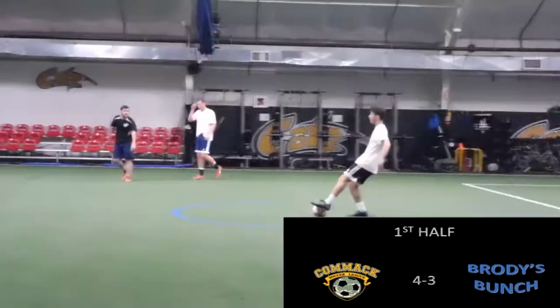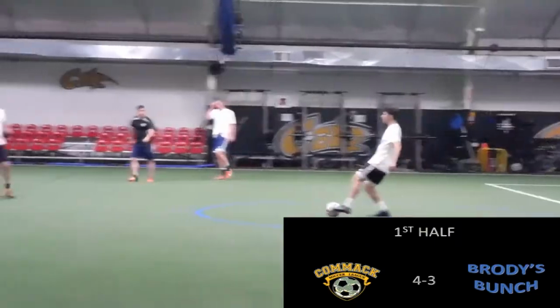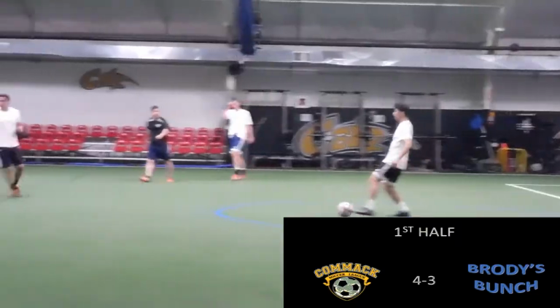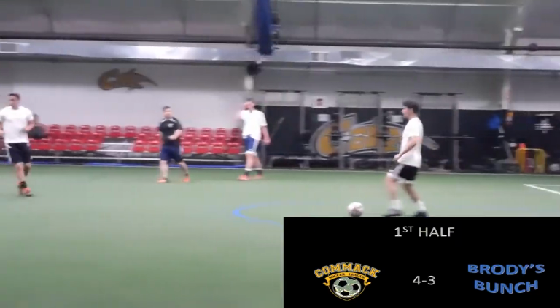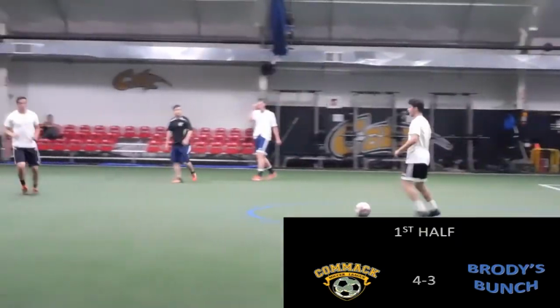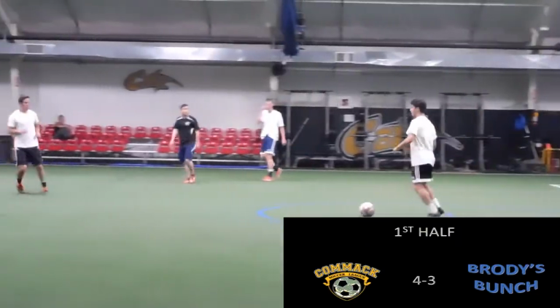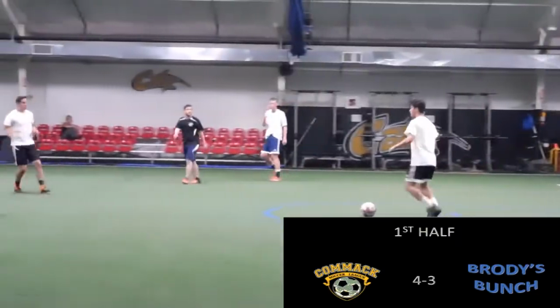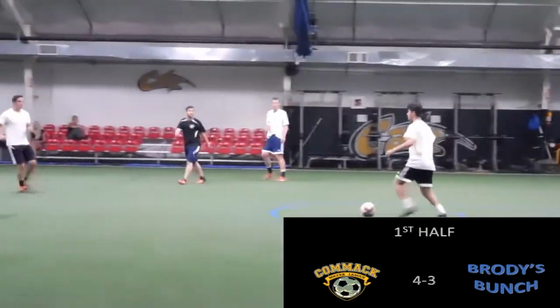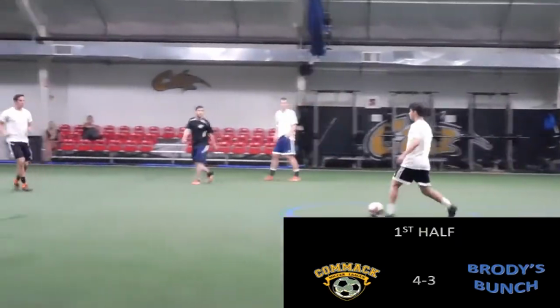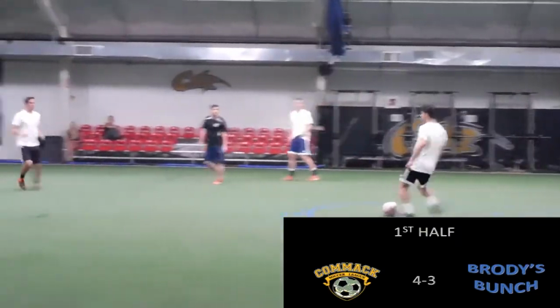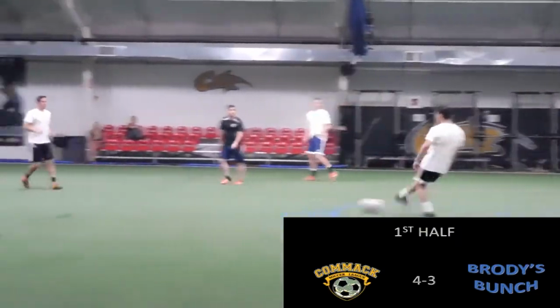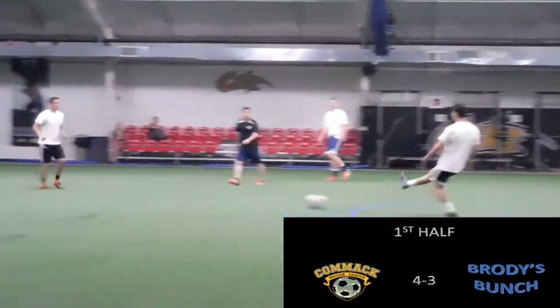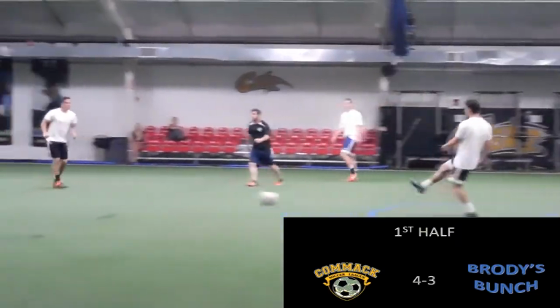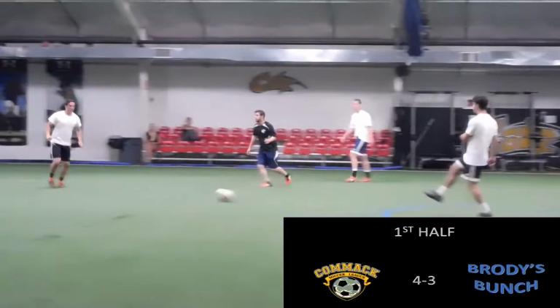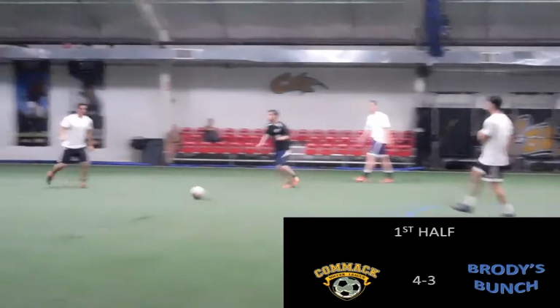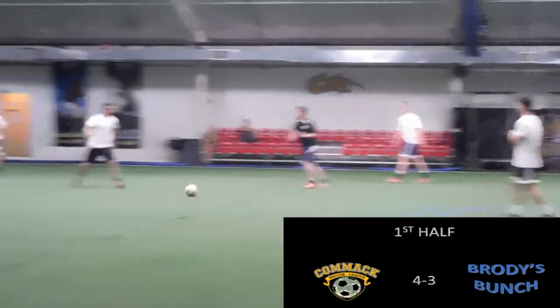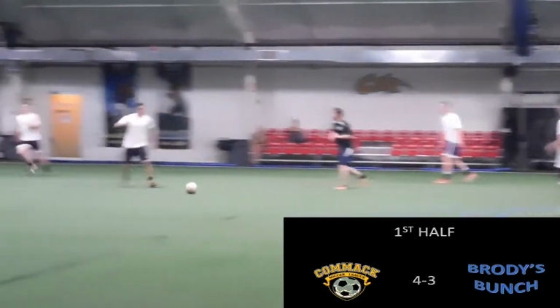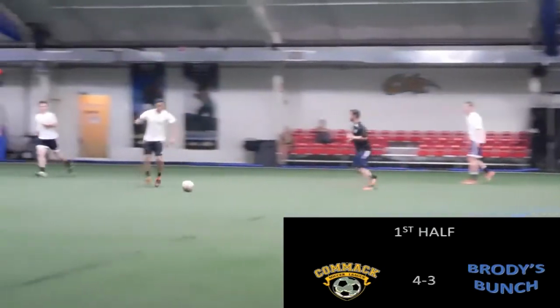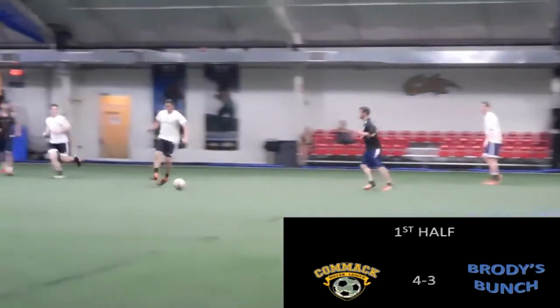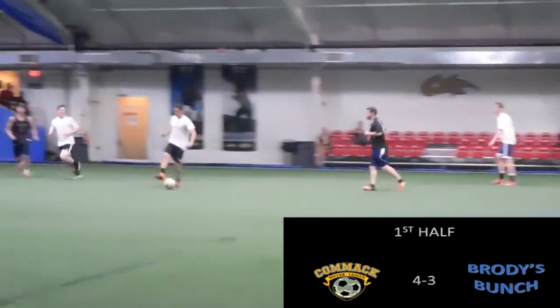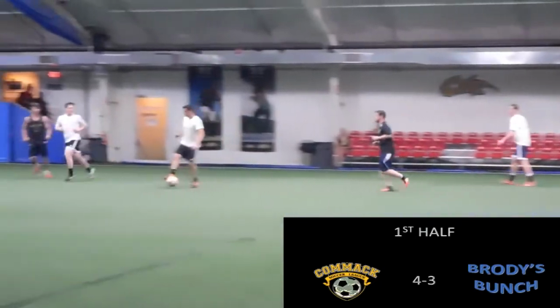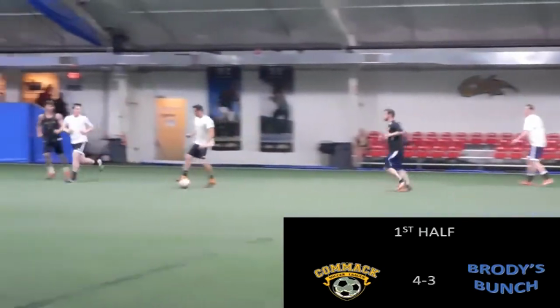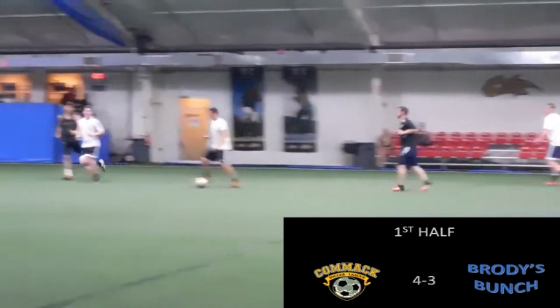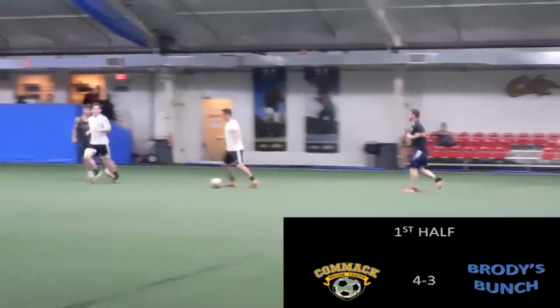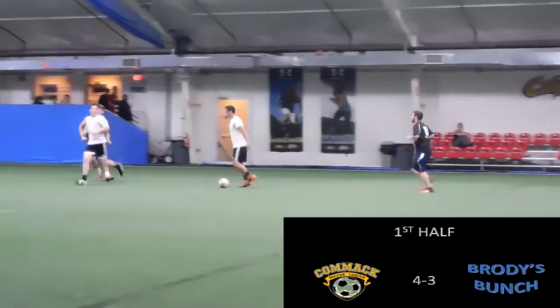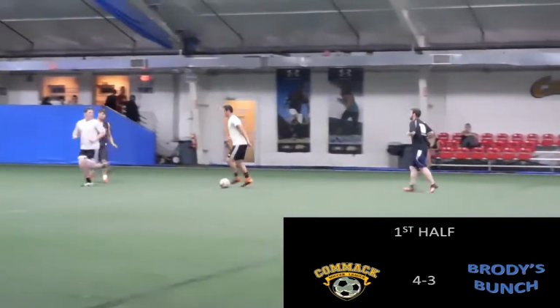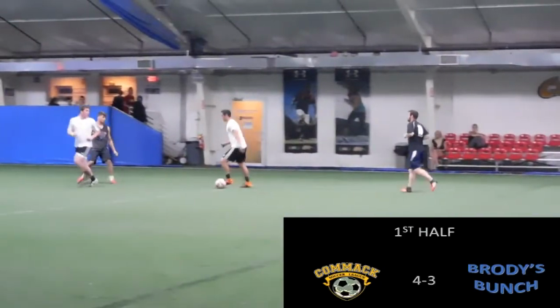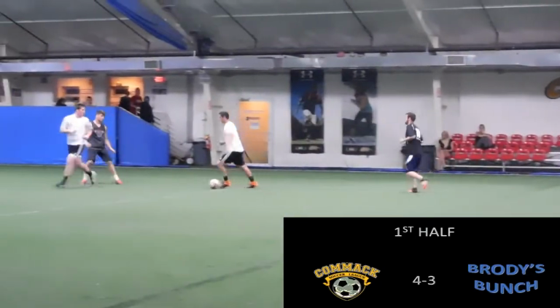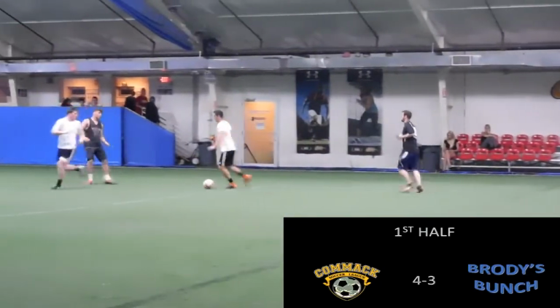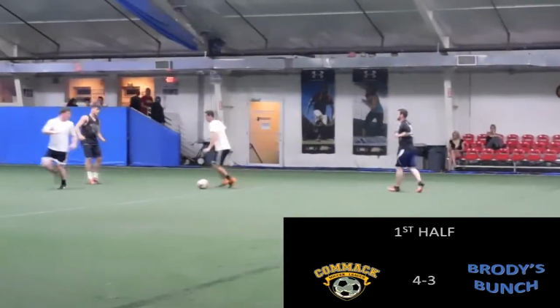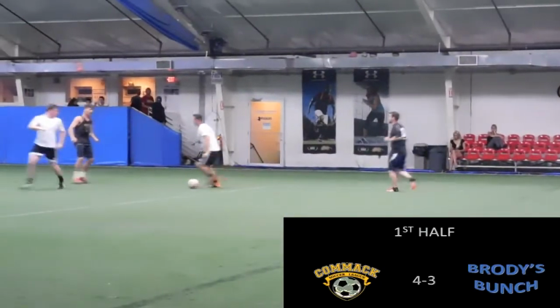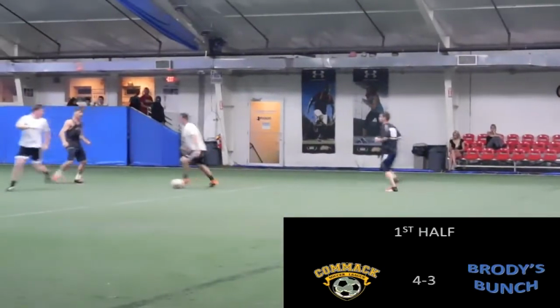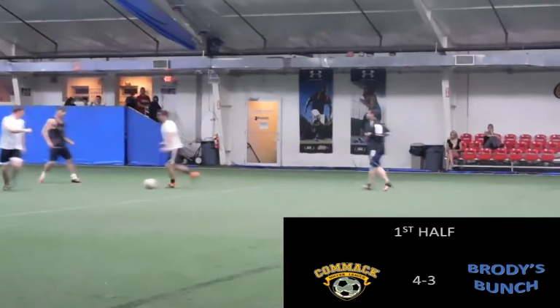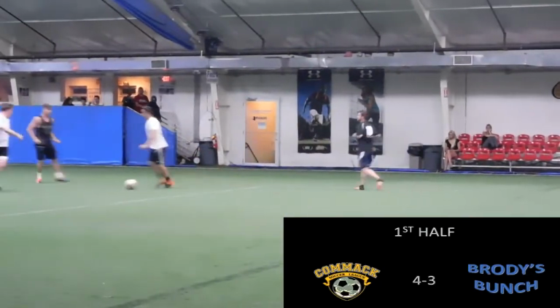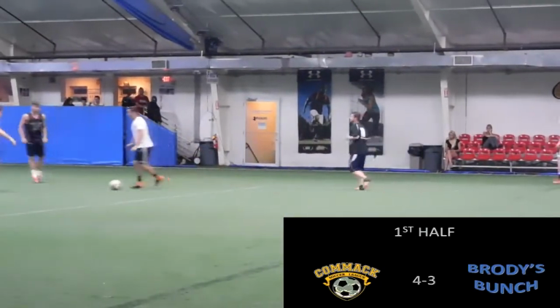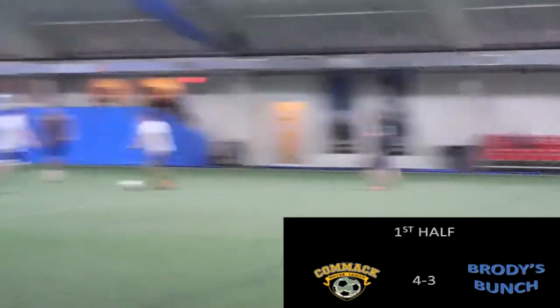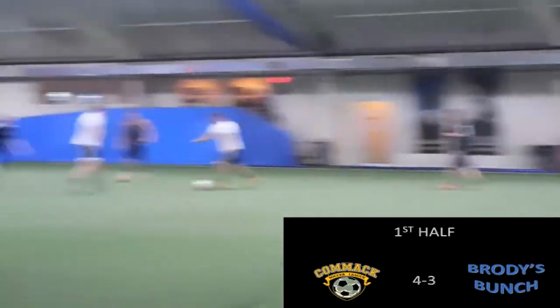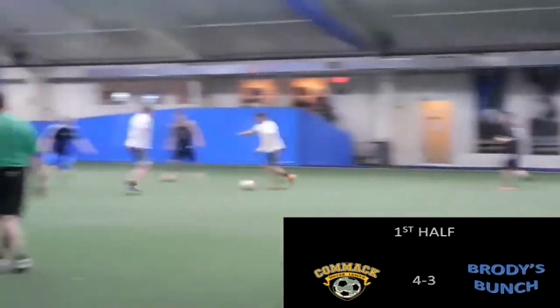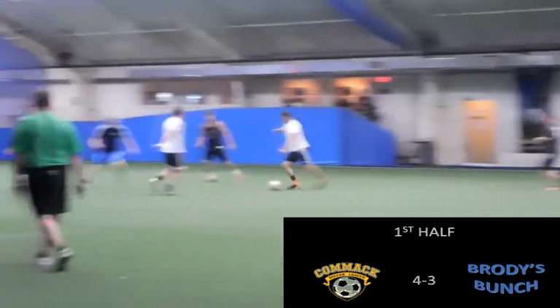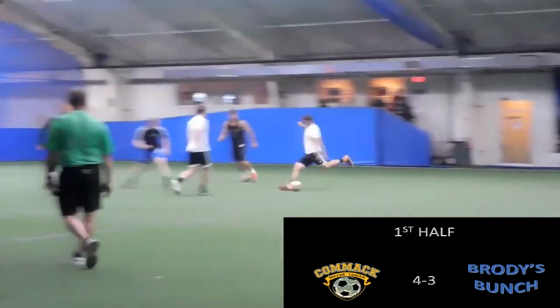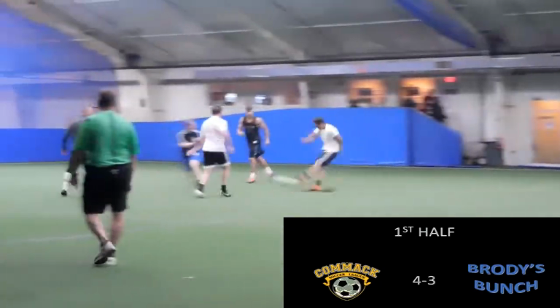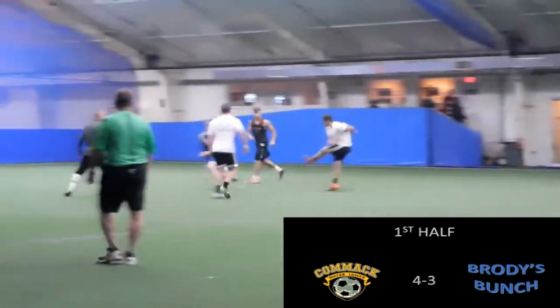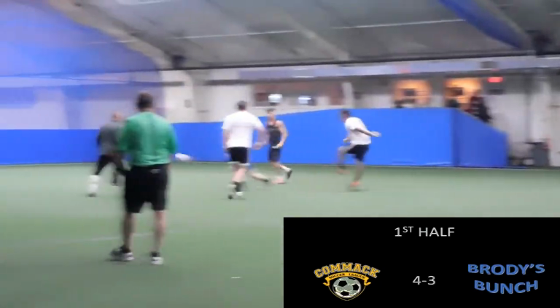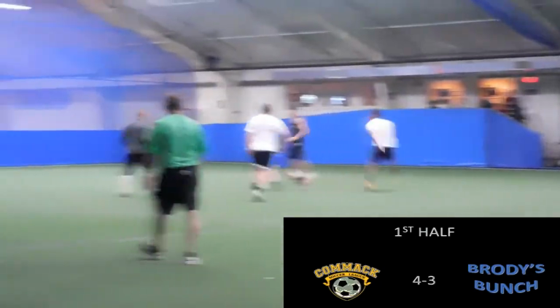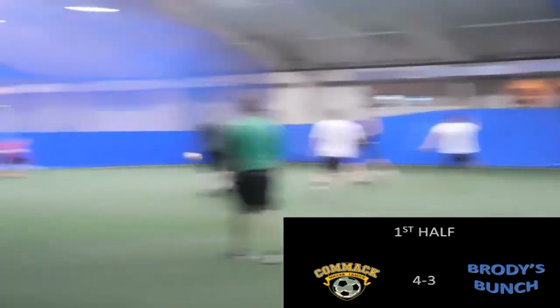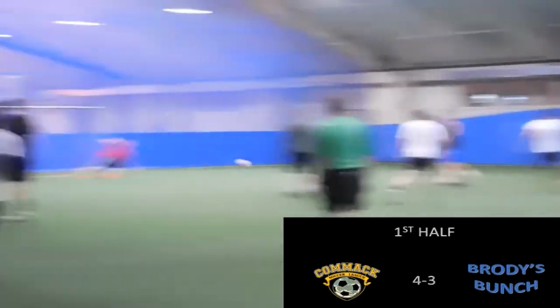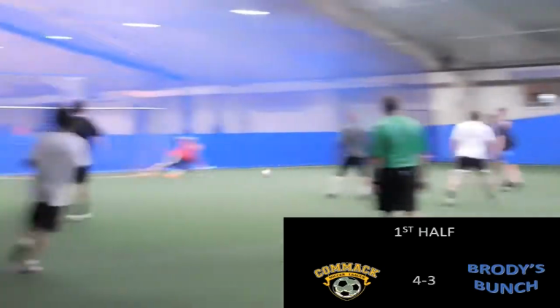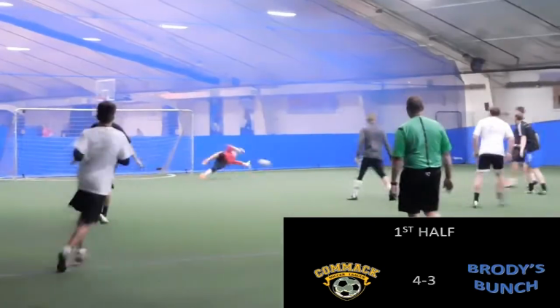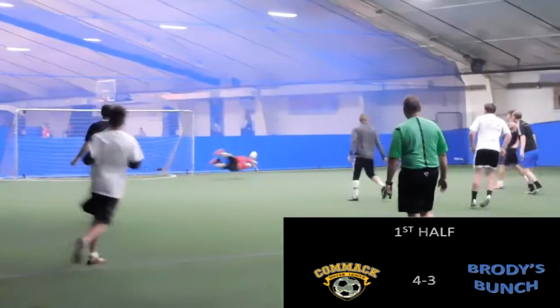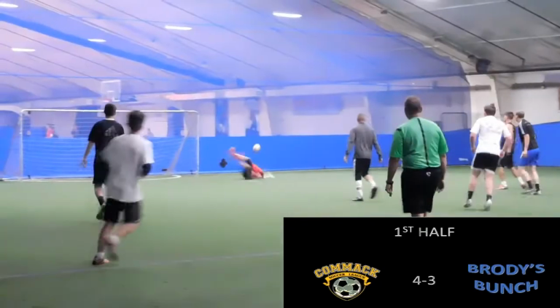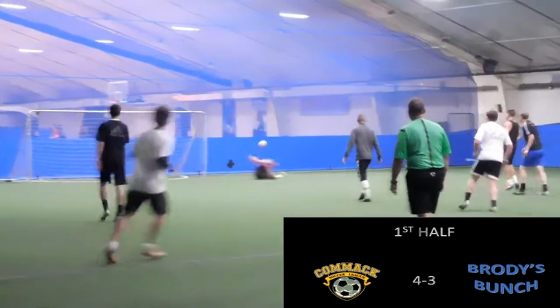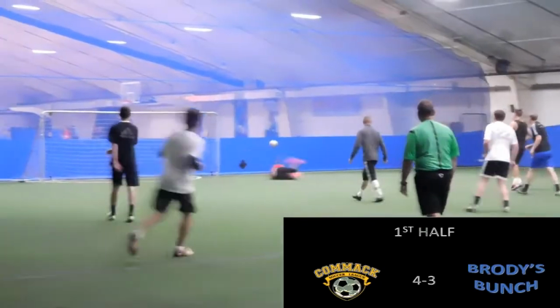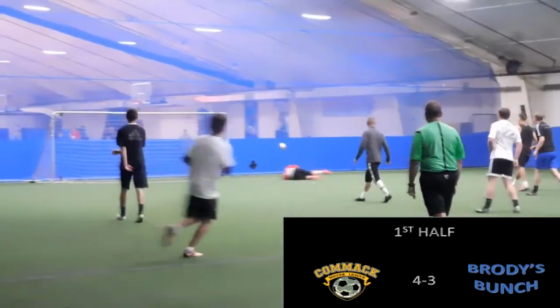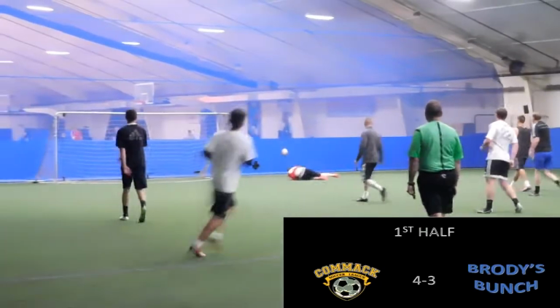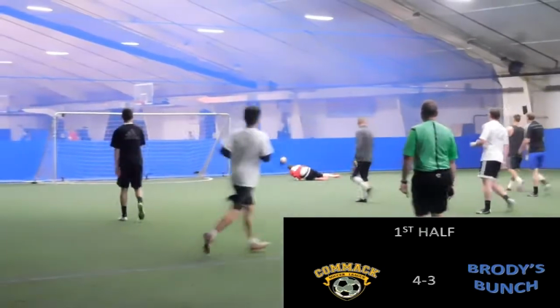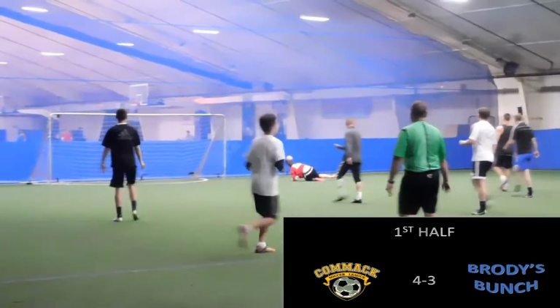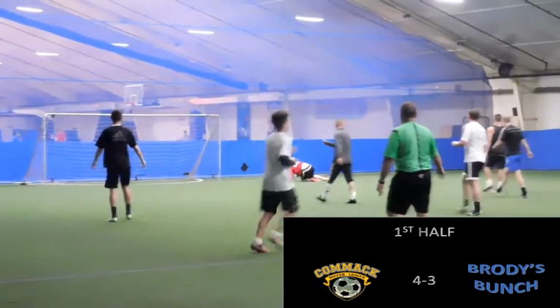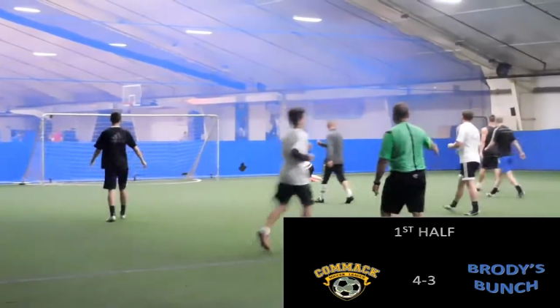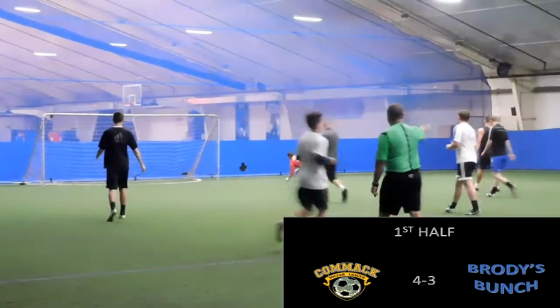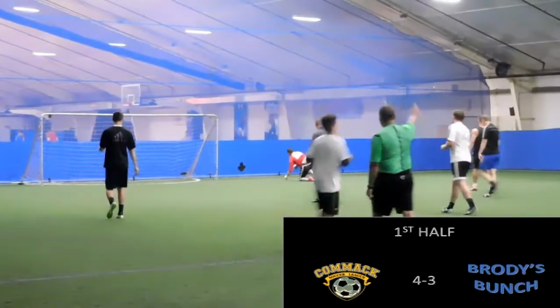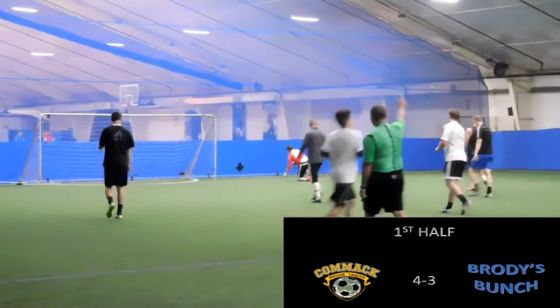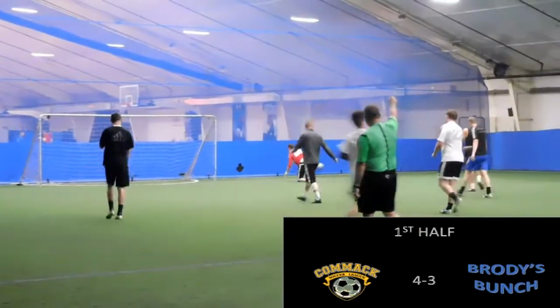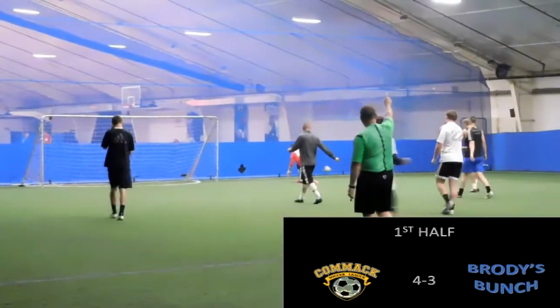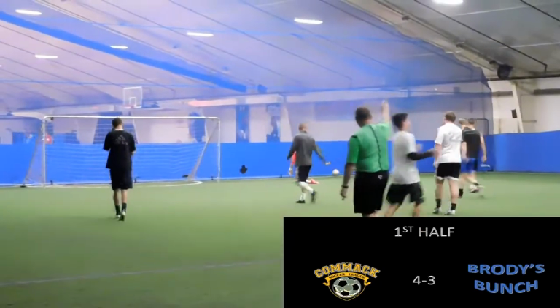Noah Gittleman now for Comac, finds Gene in a little bit of space. Turns his man, goes one-on-one, has a hit, and it's well saved by Brody's keeper.